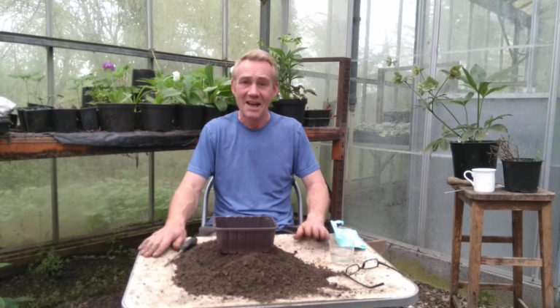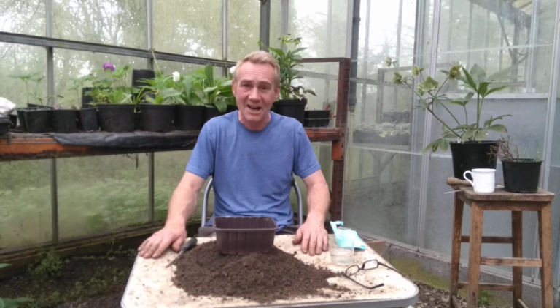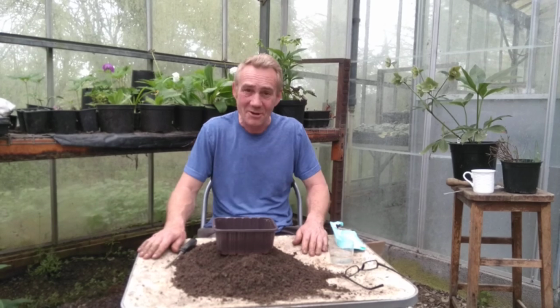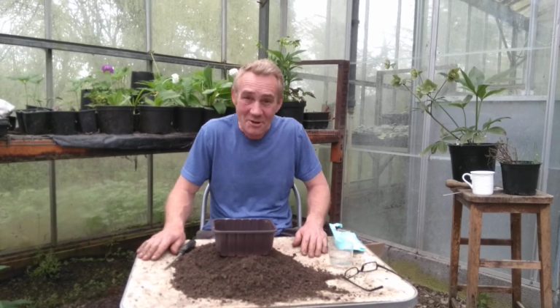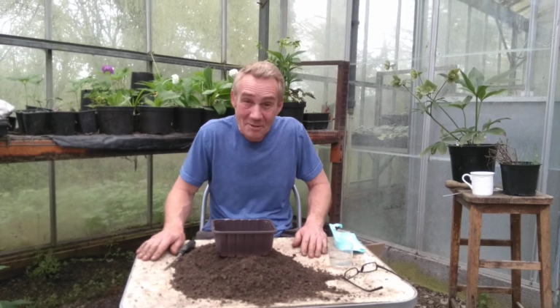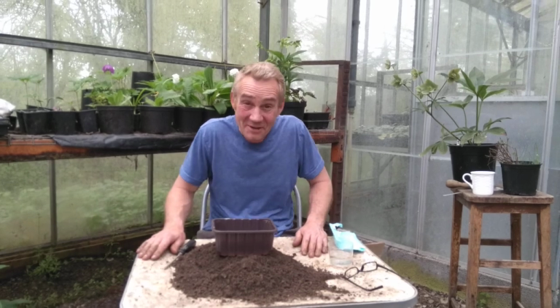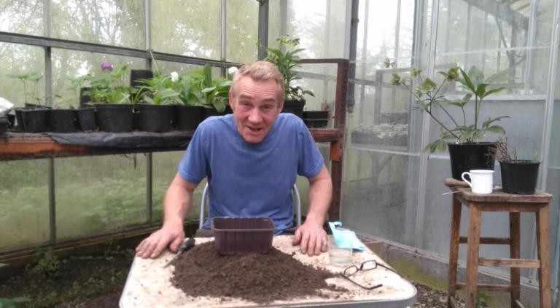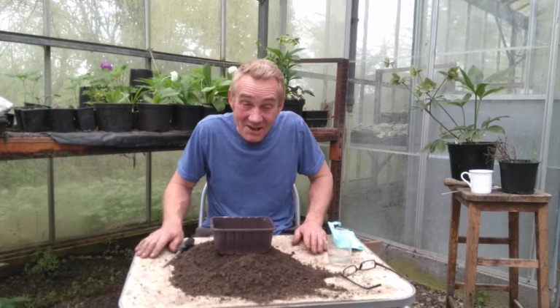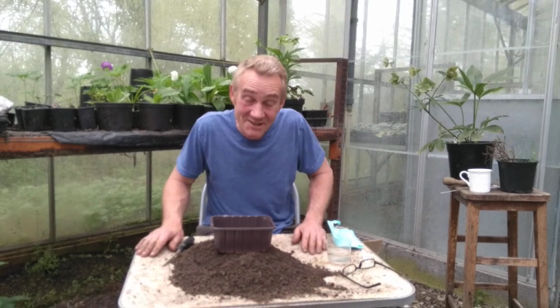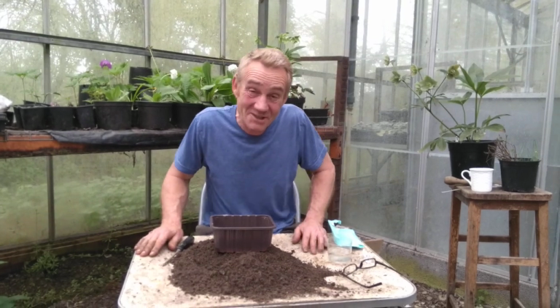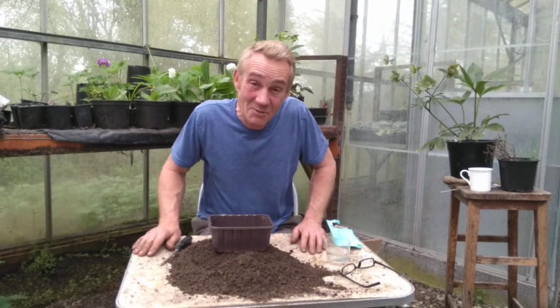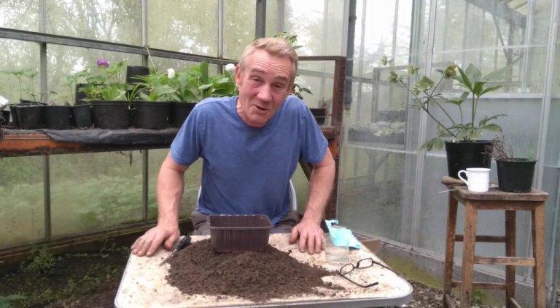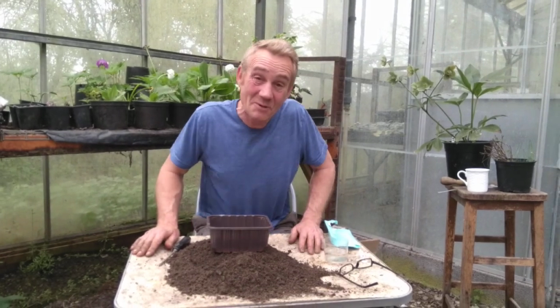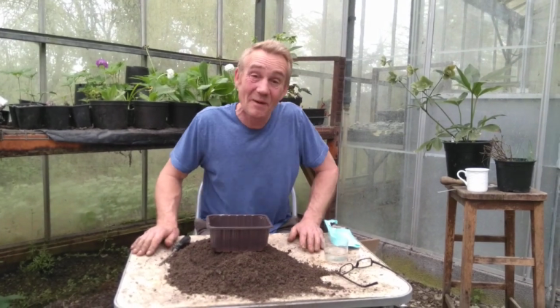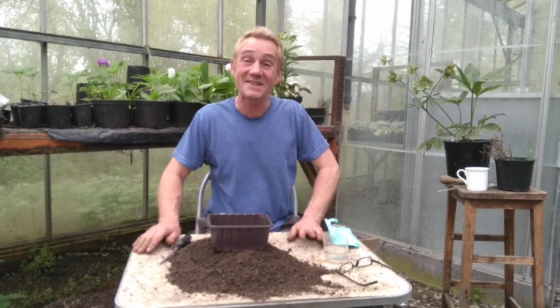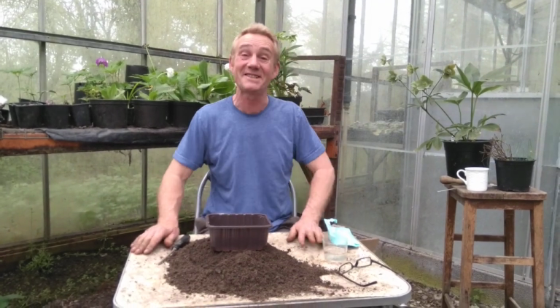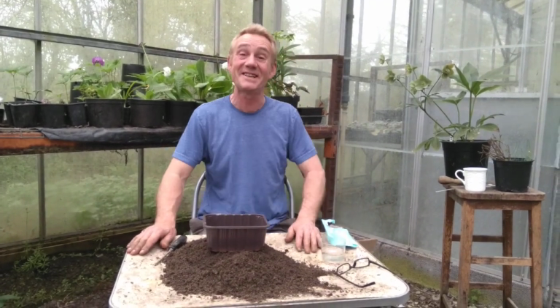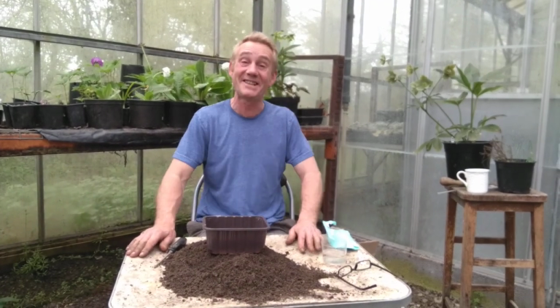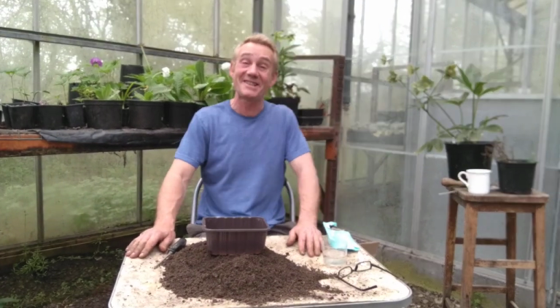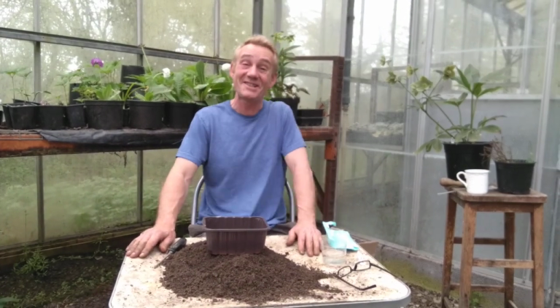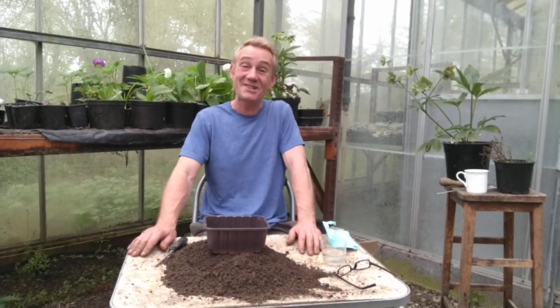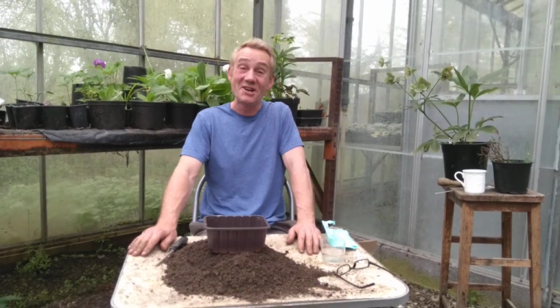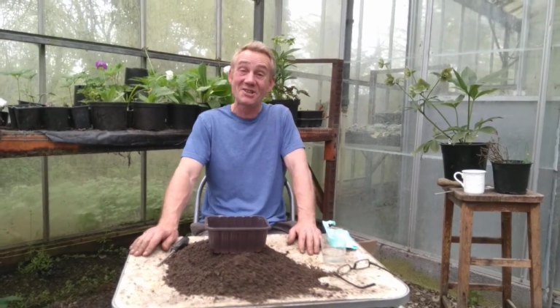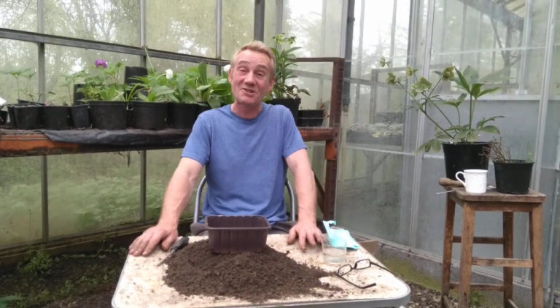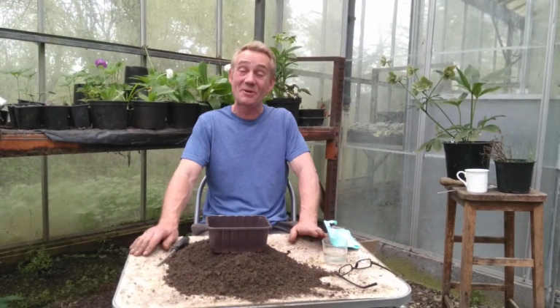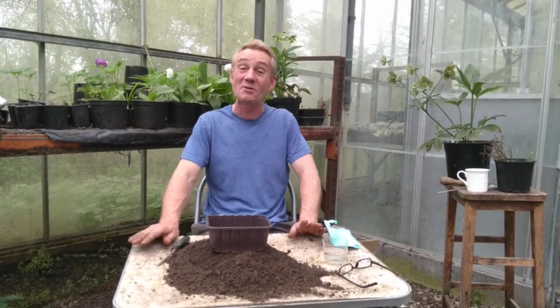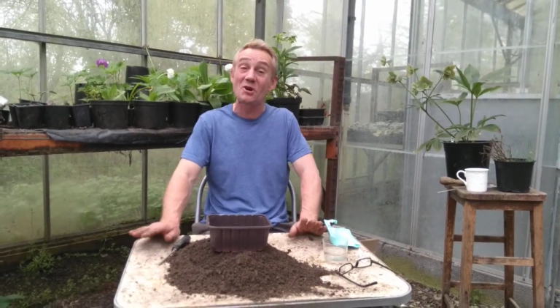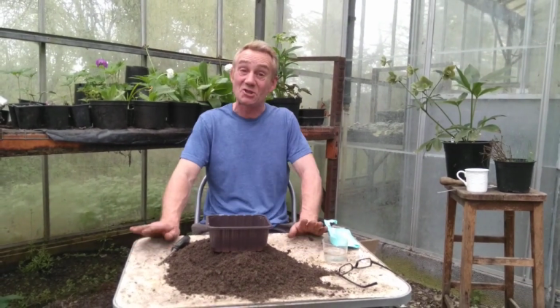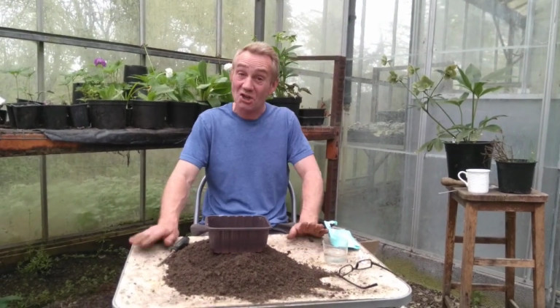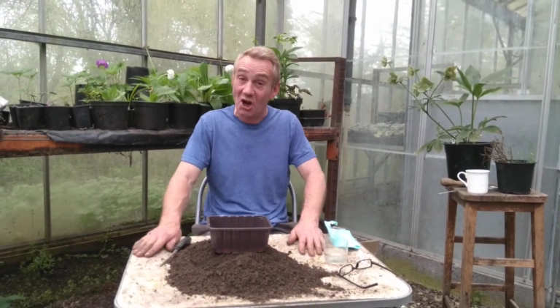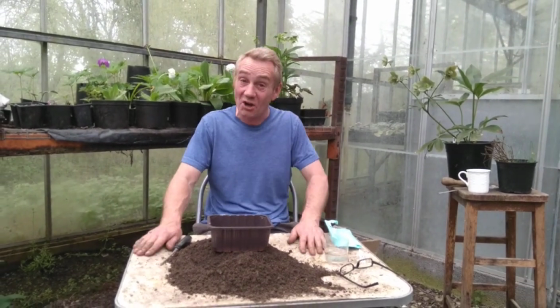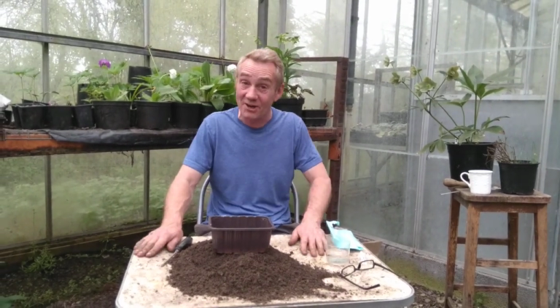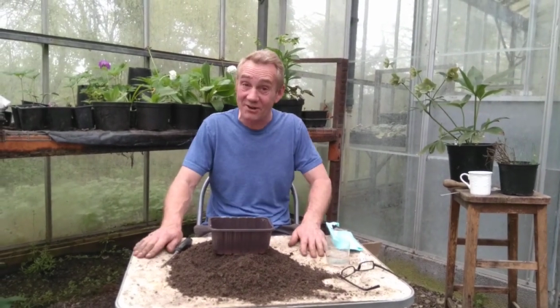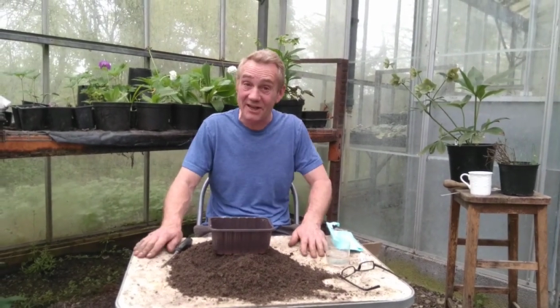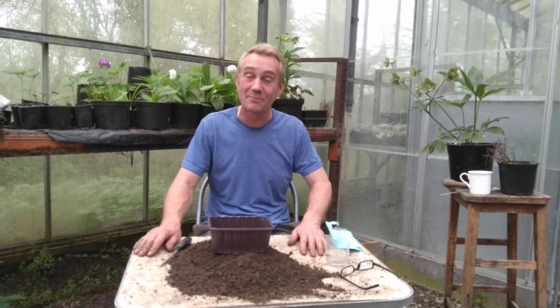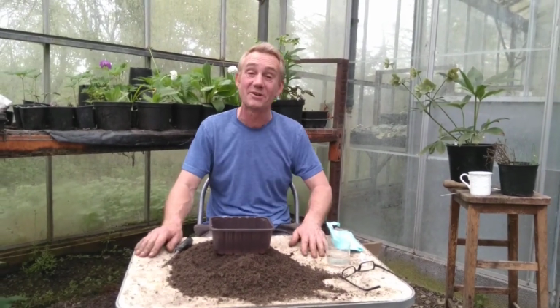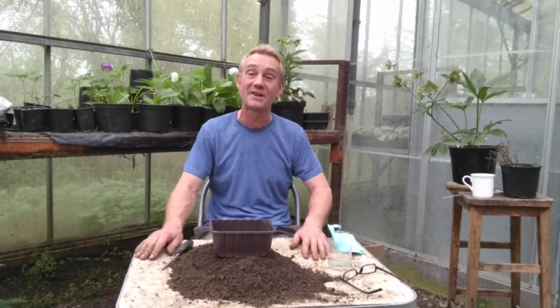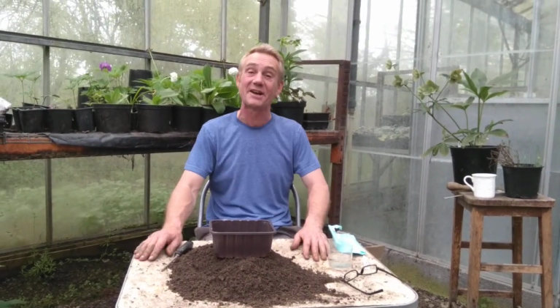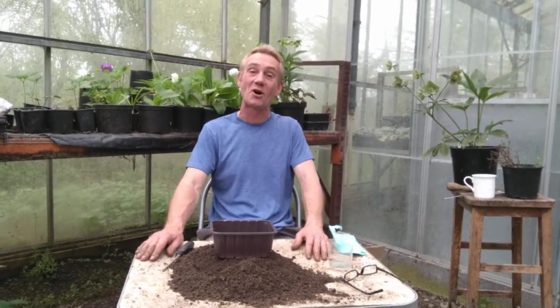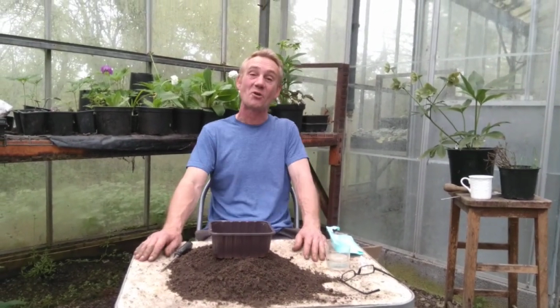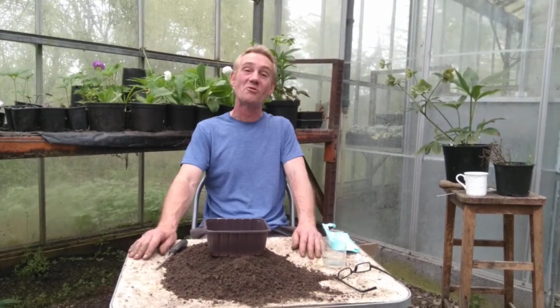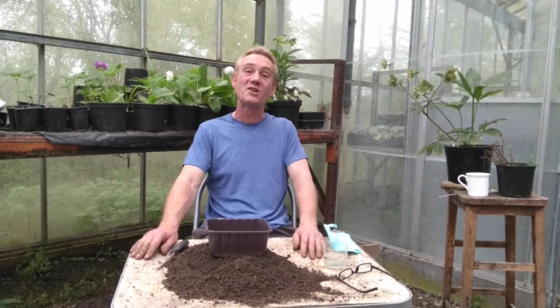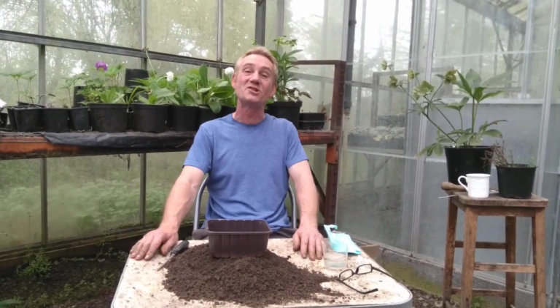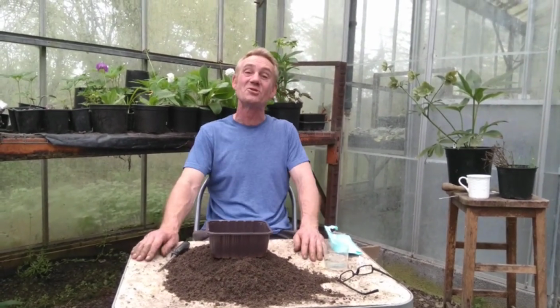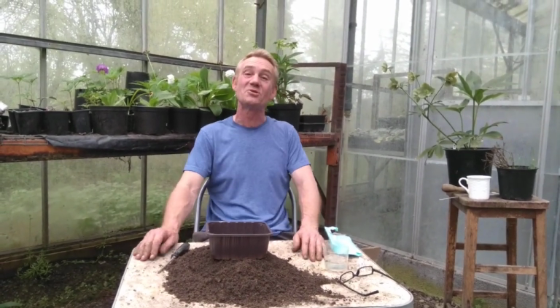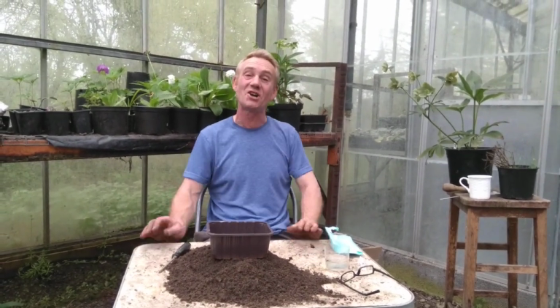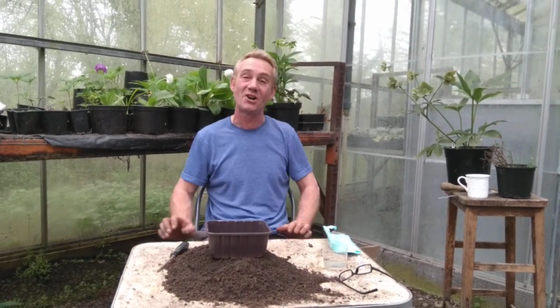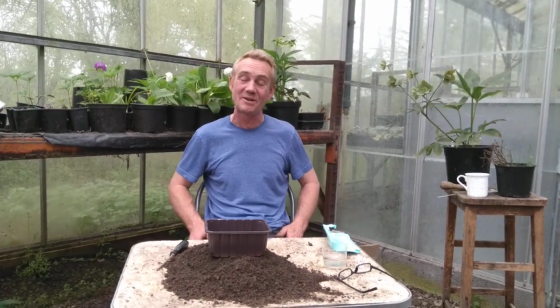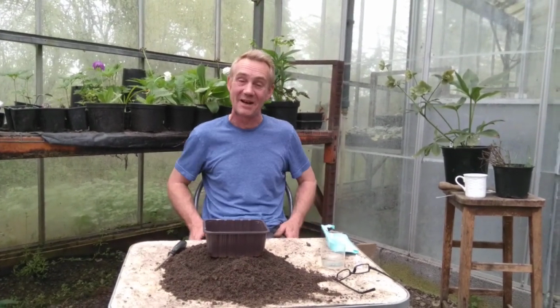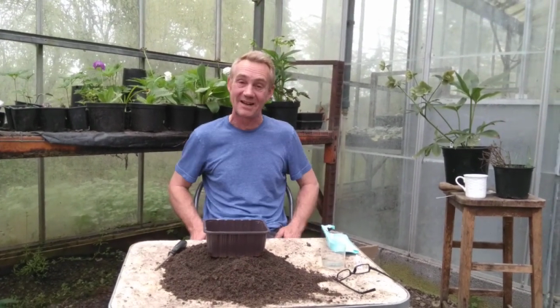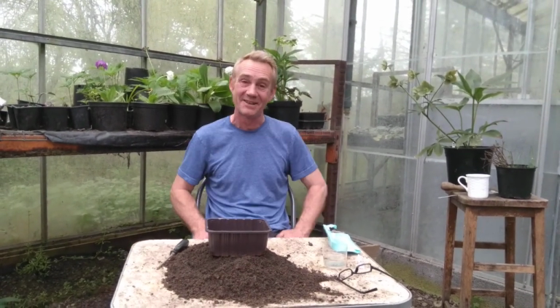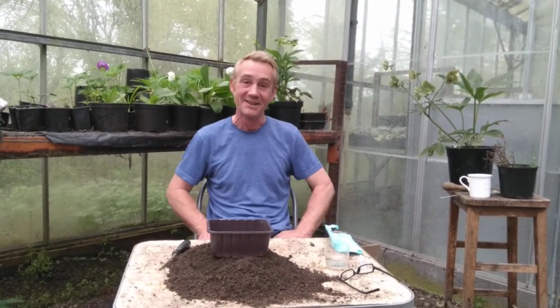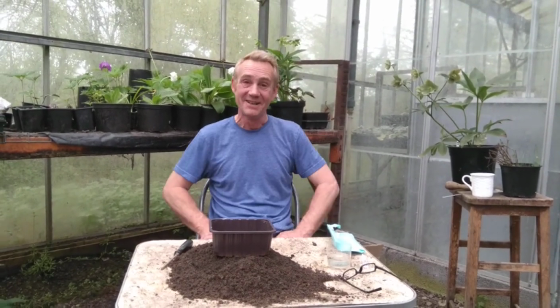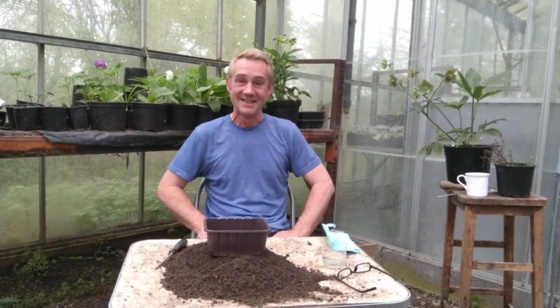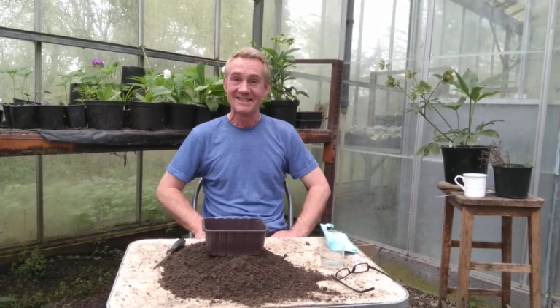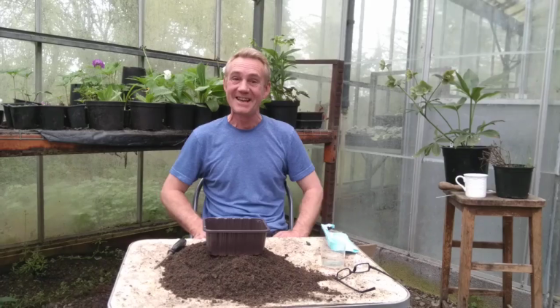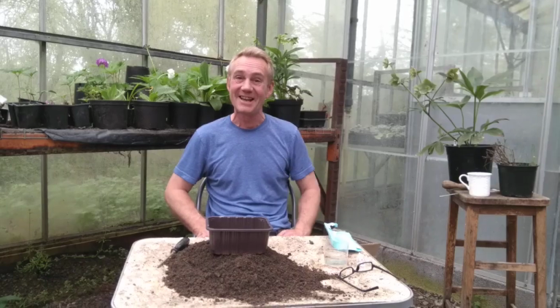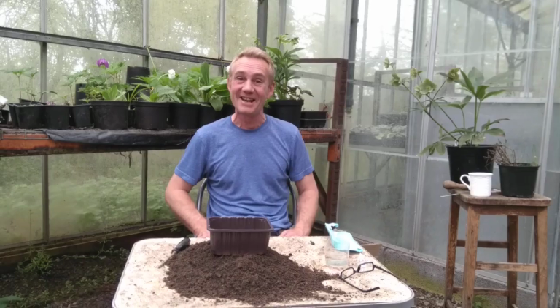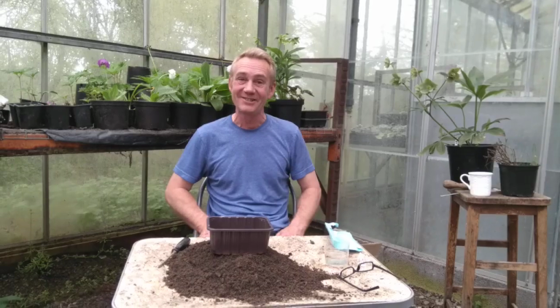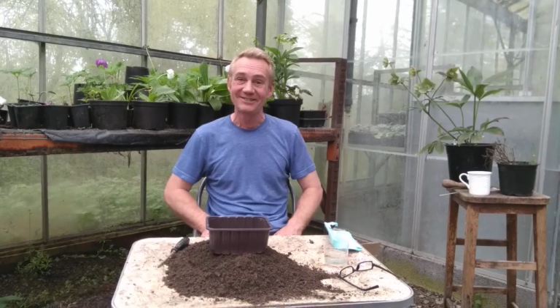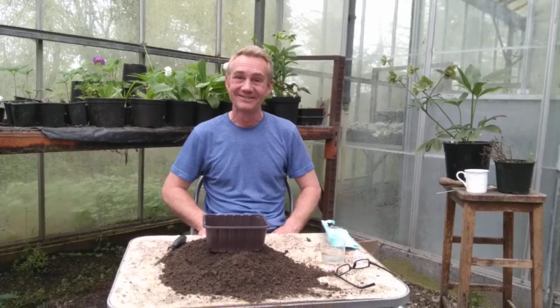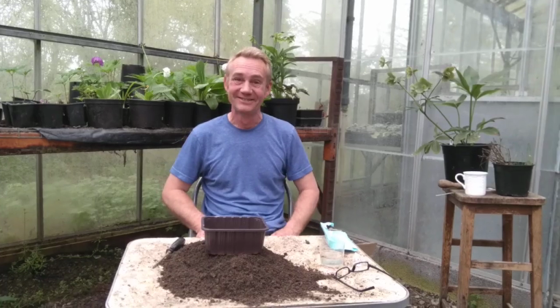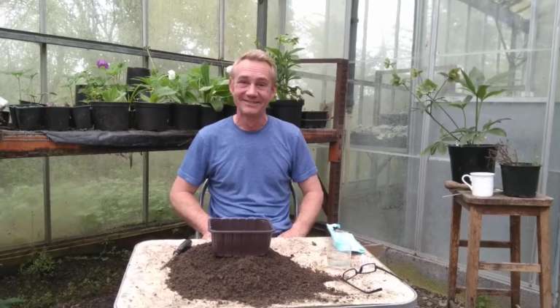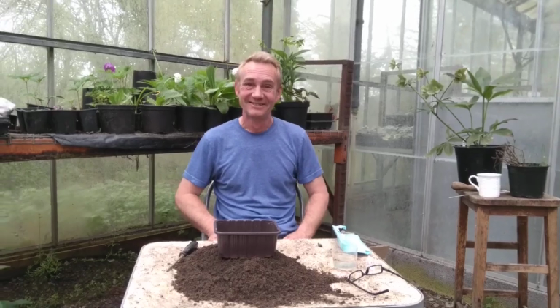Hello, you happy gardeners, welcome back to Stinky Ditch Nursery. We've got Charlie on camera again, our original Charlie man.